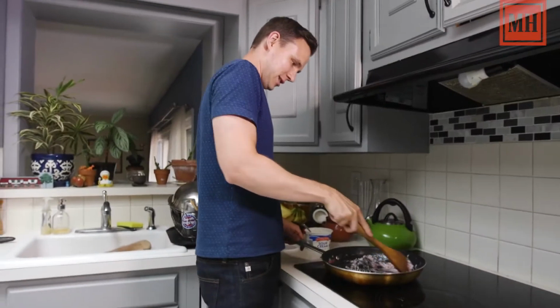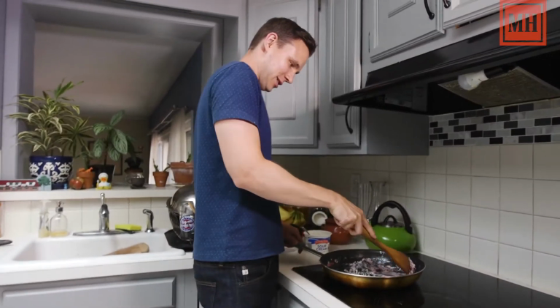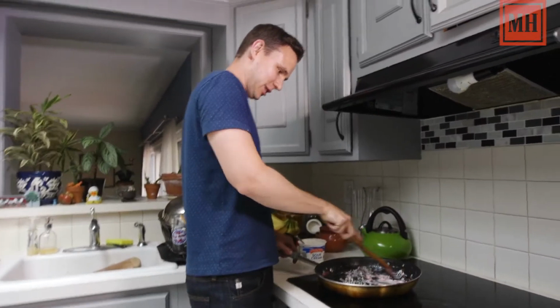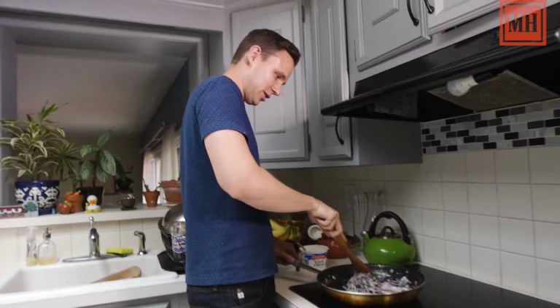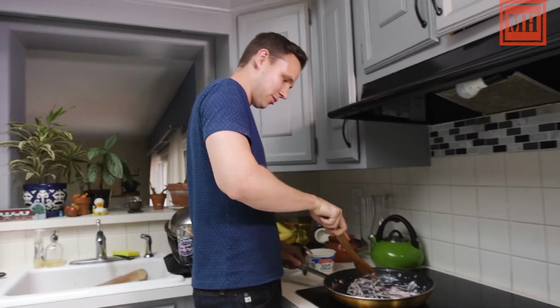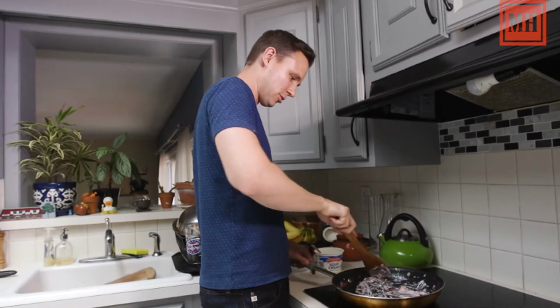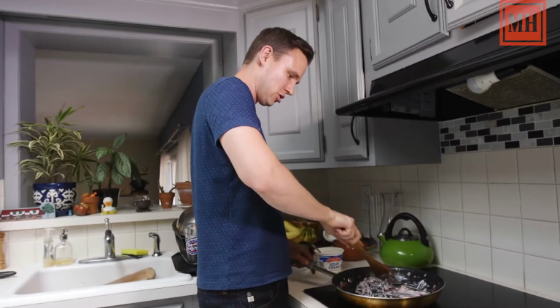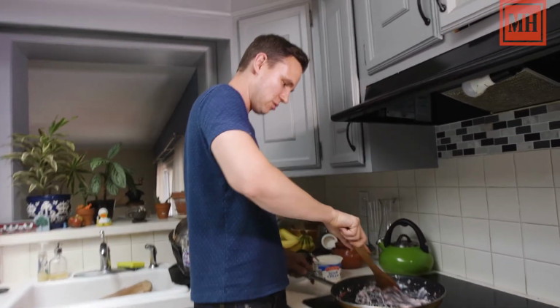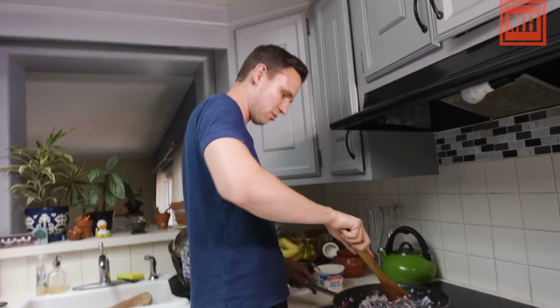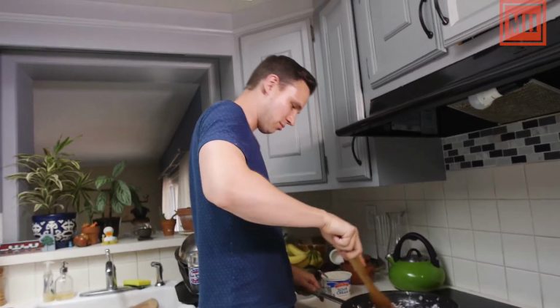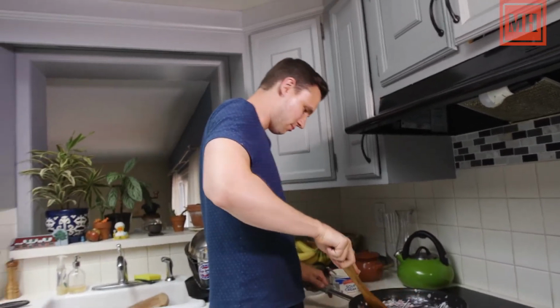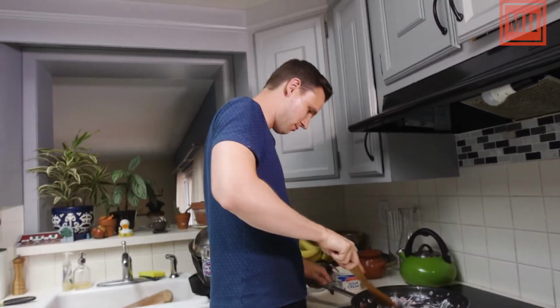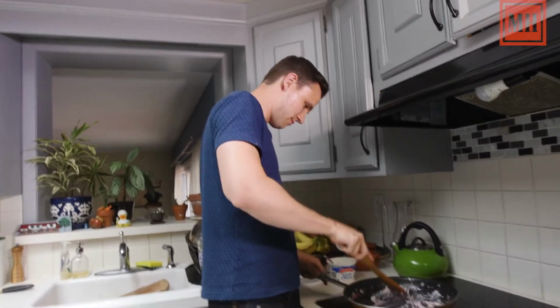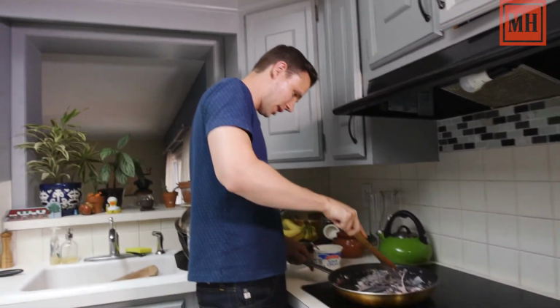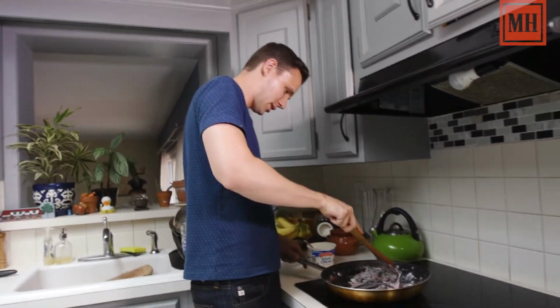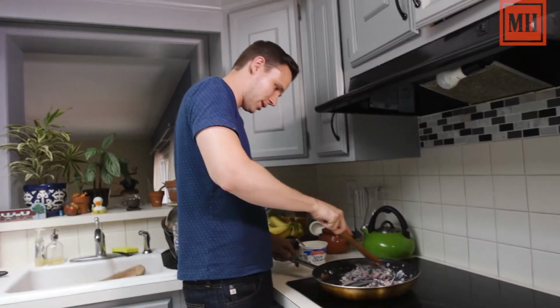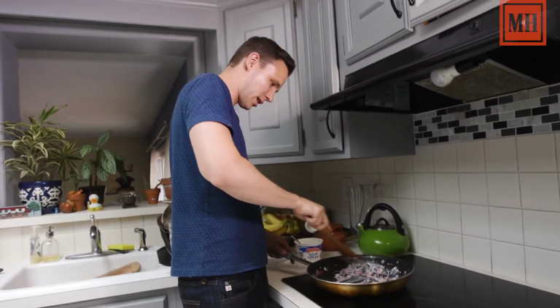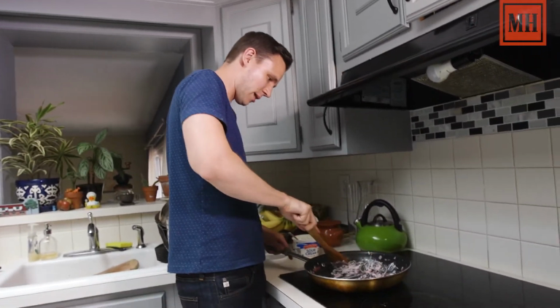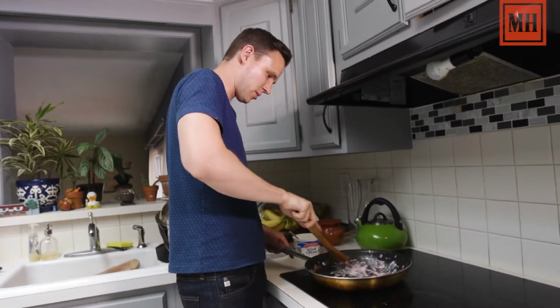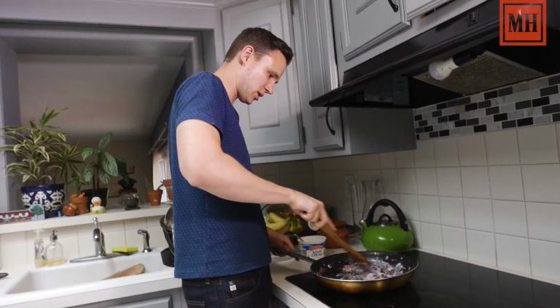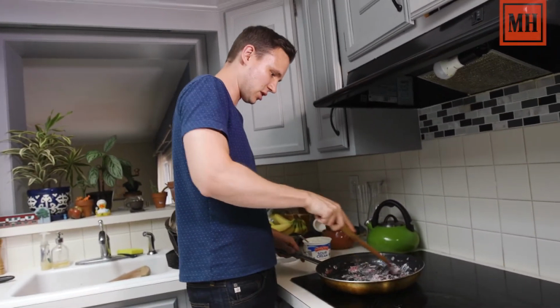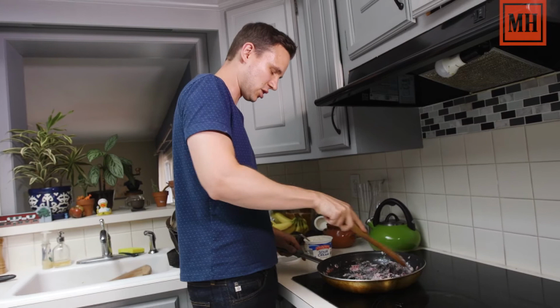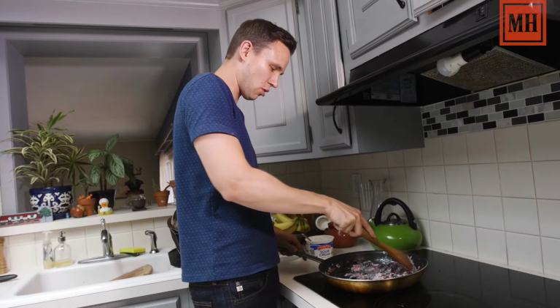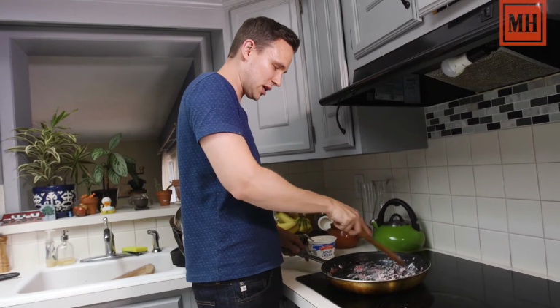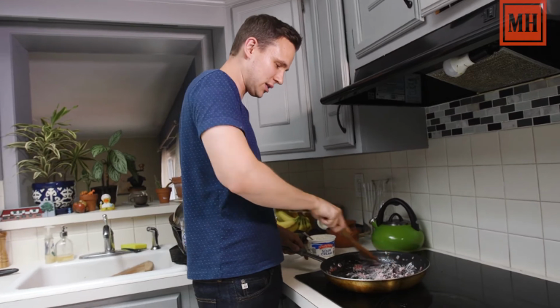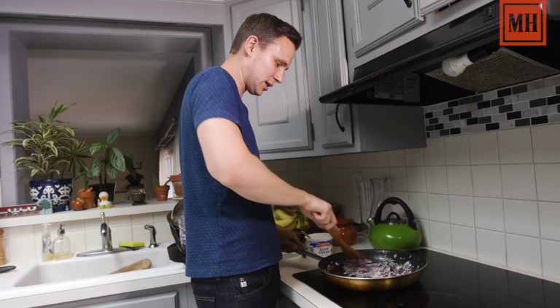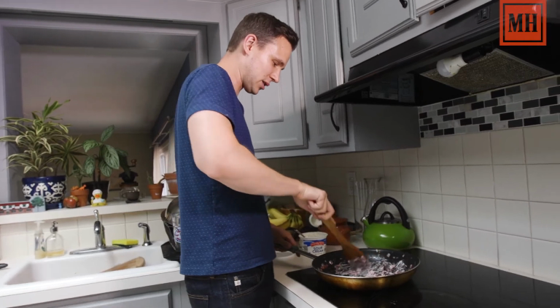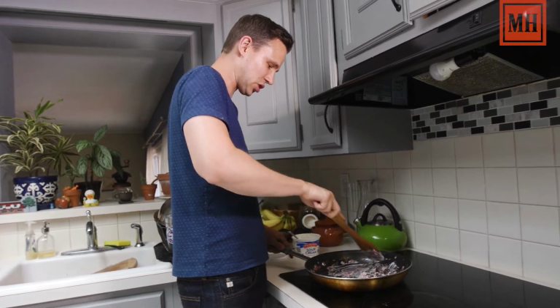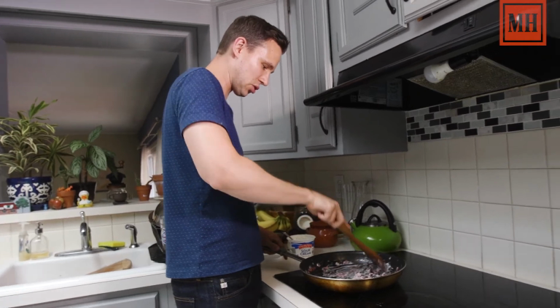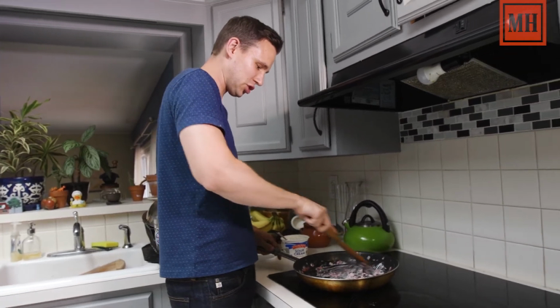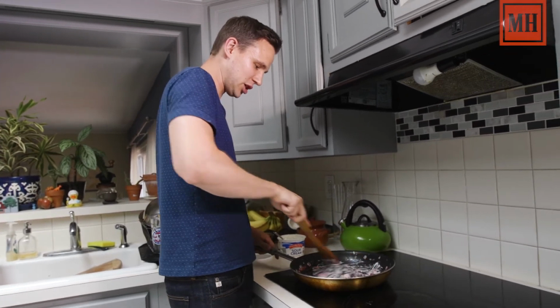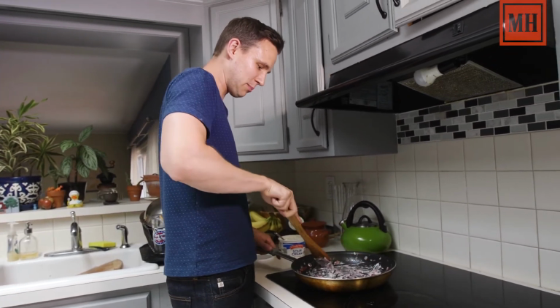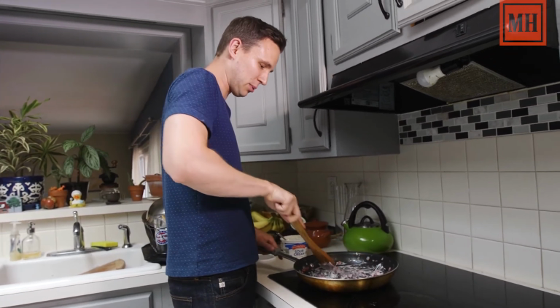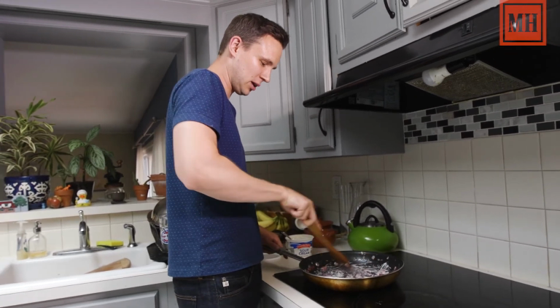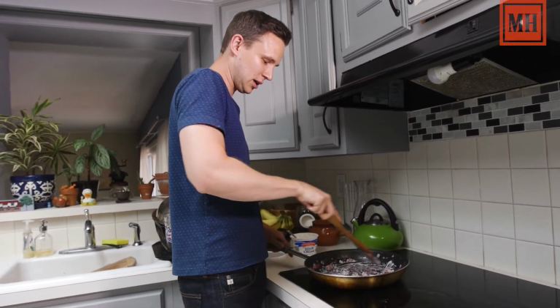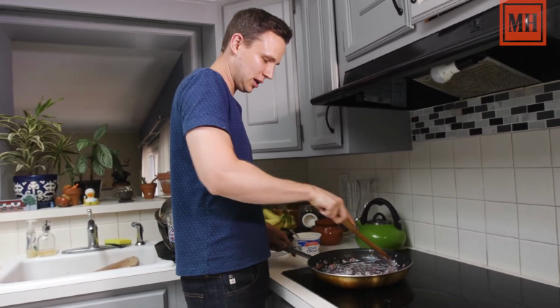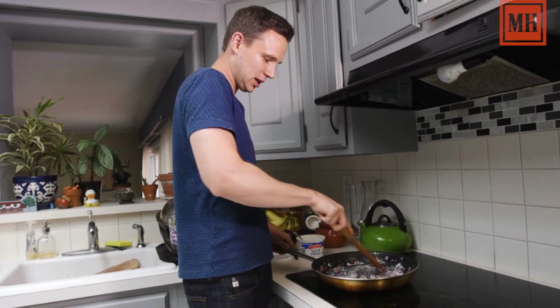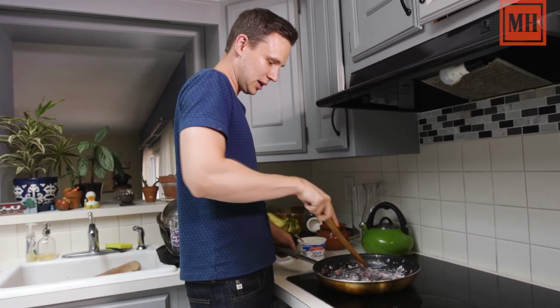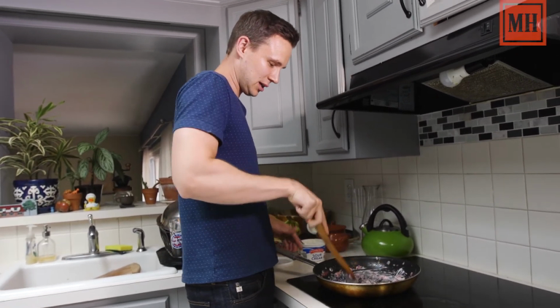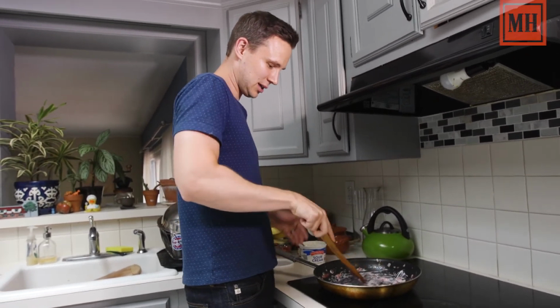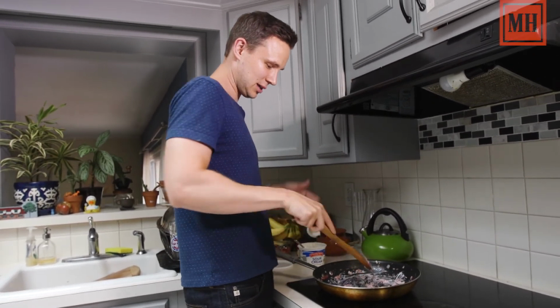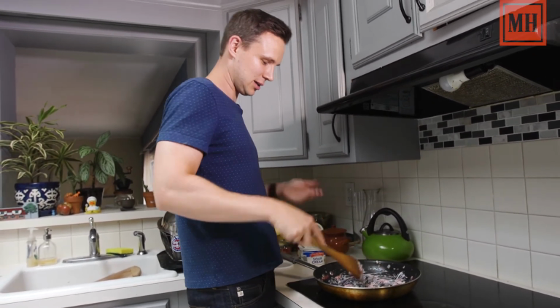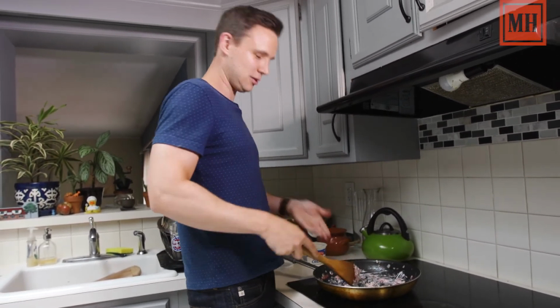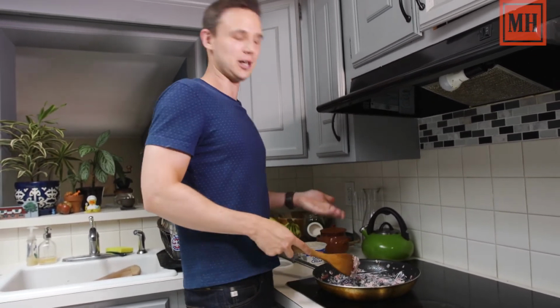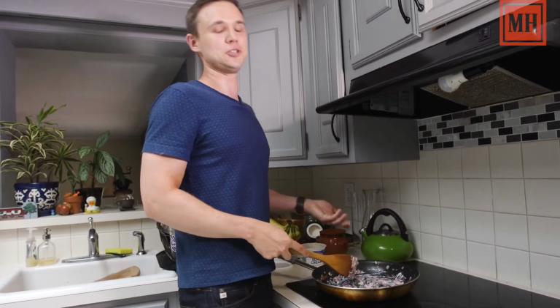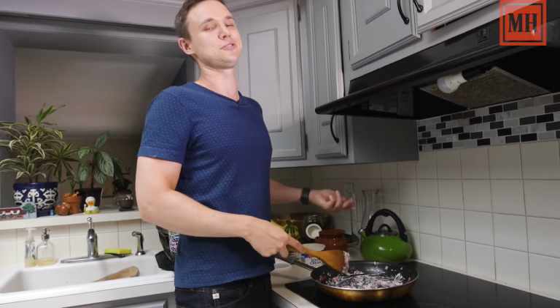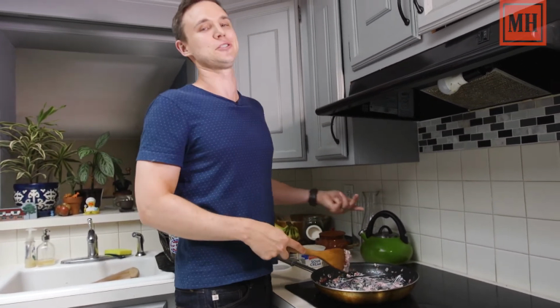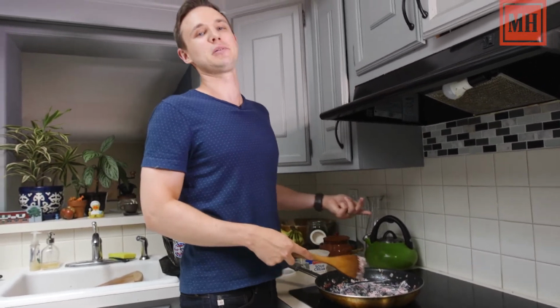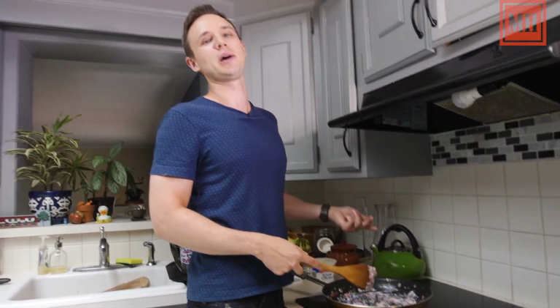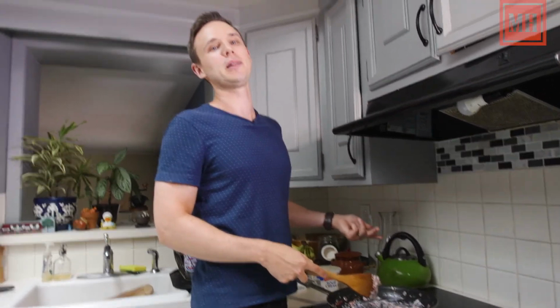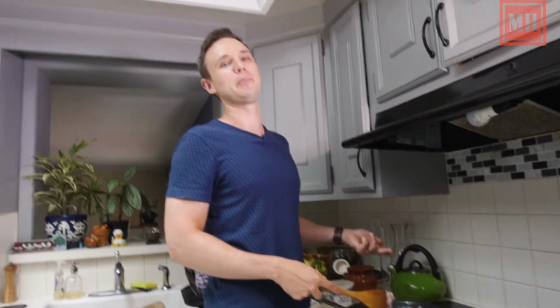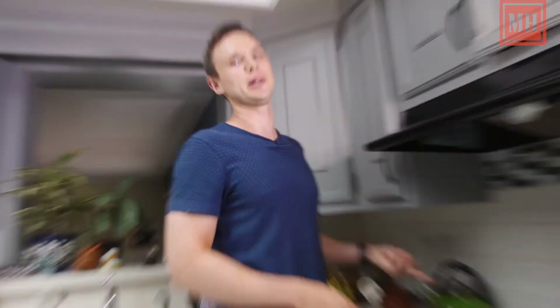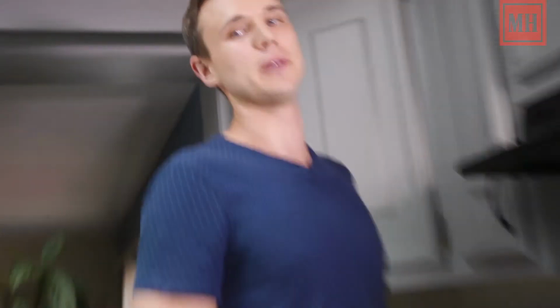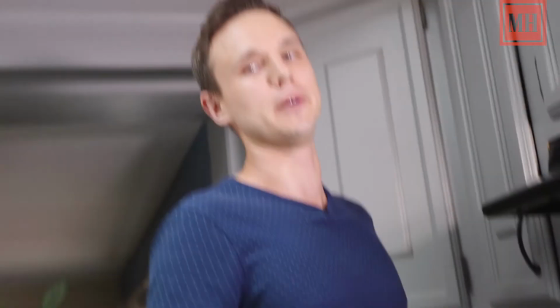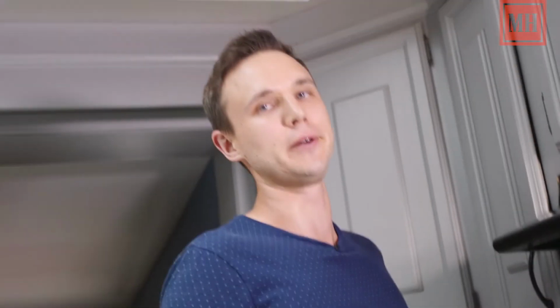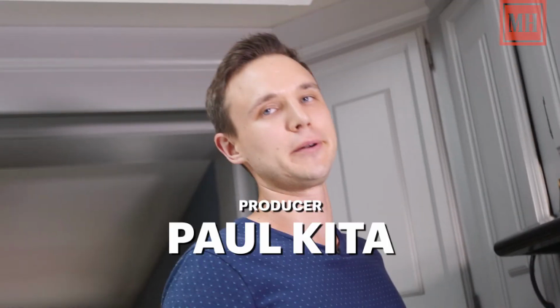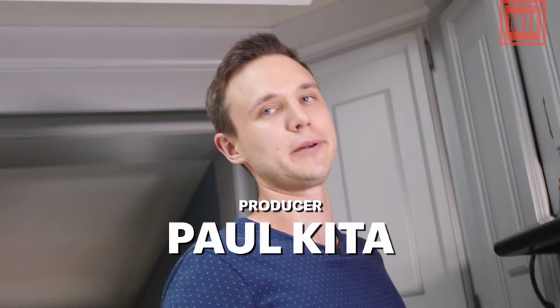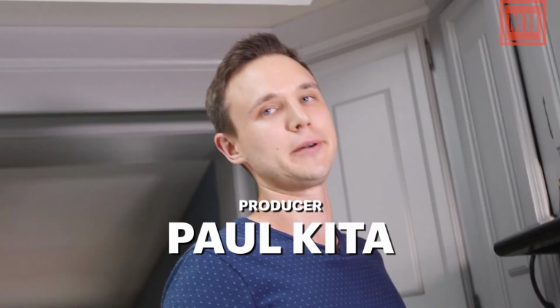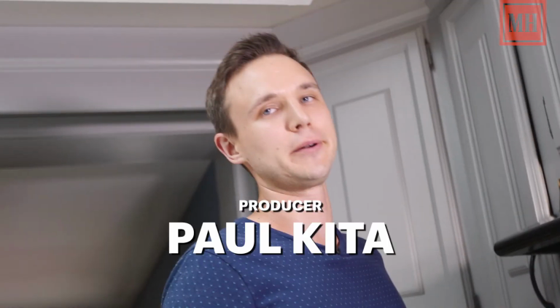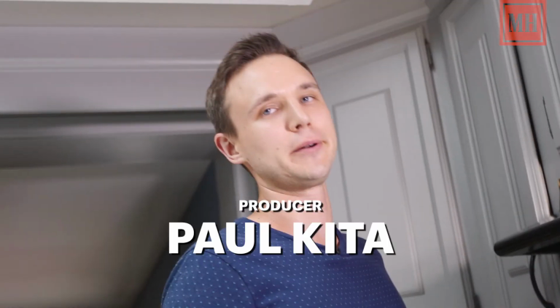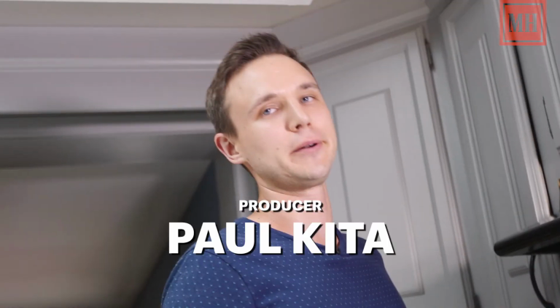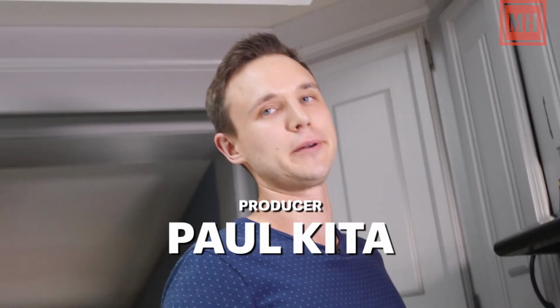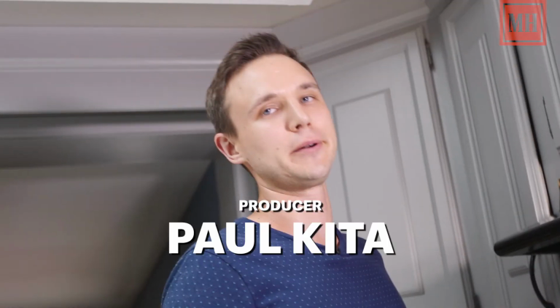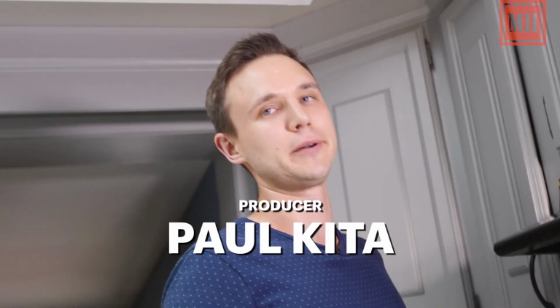You mix this up. This is so easy, it's so cheap, and you've got nutrition by the butt load.